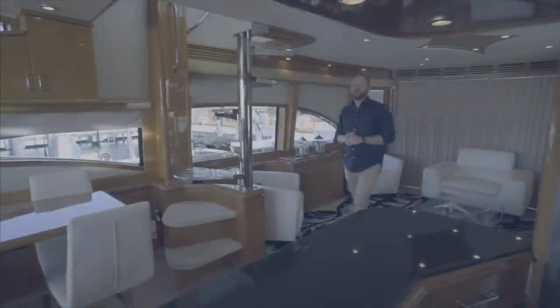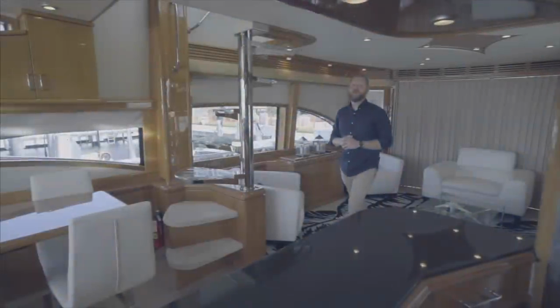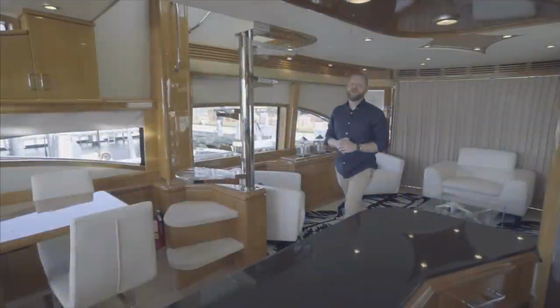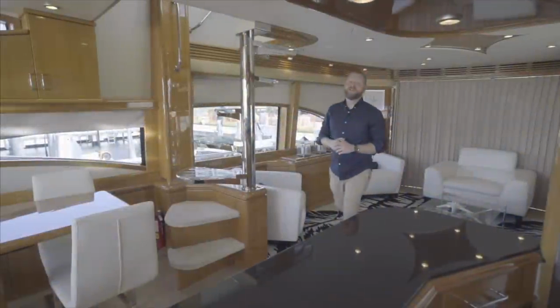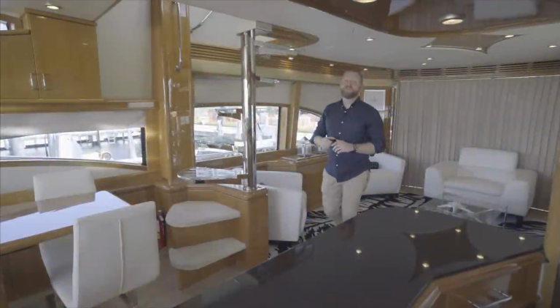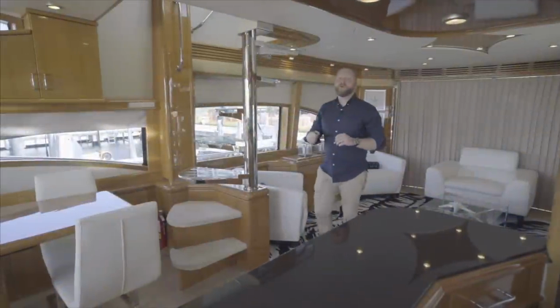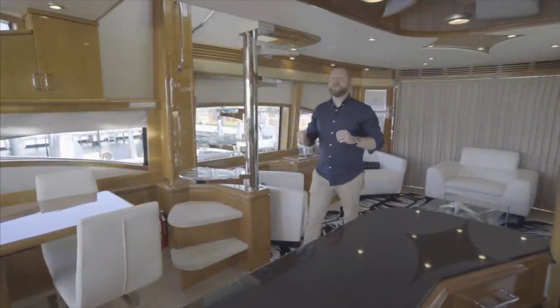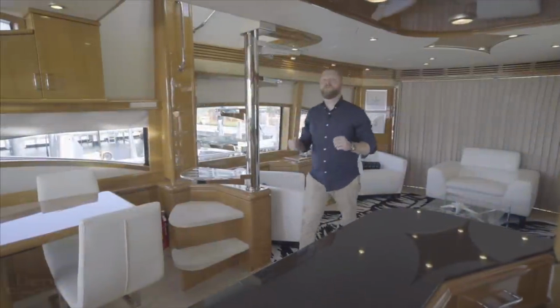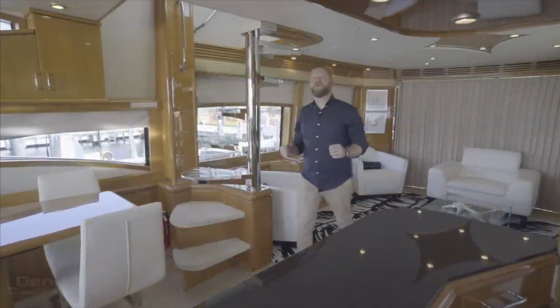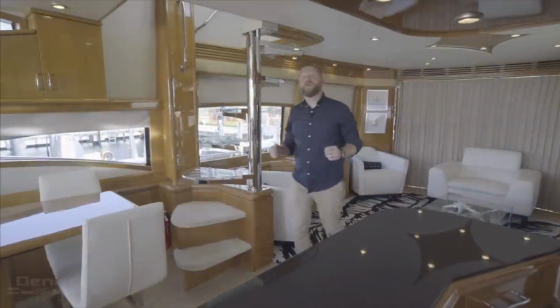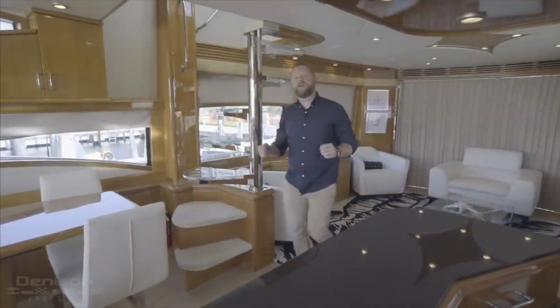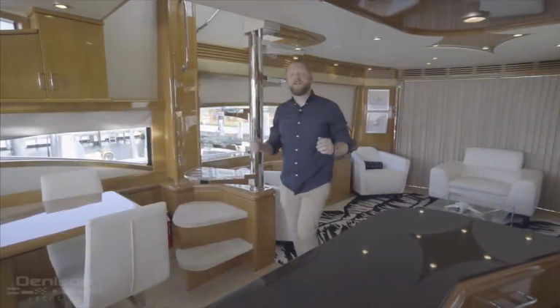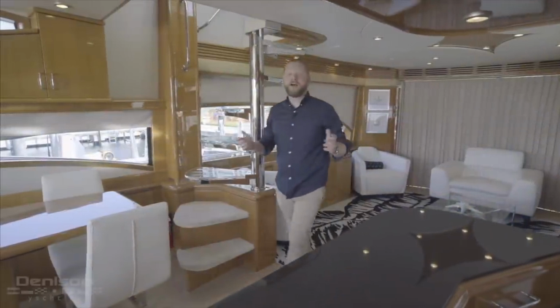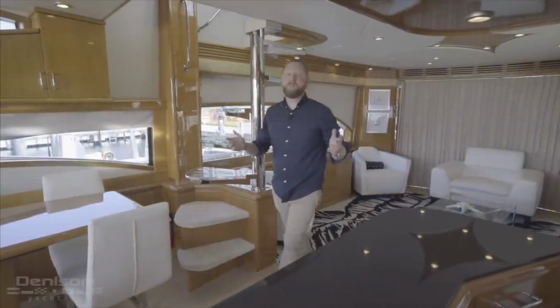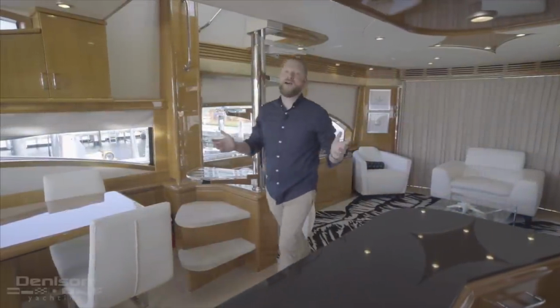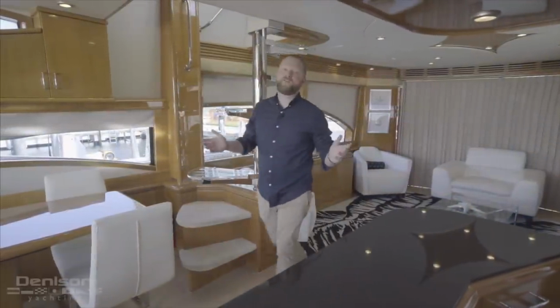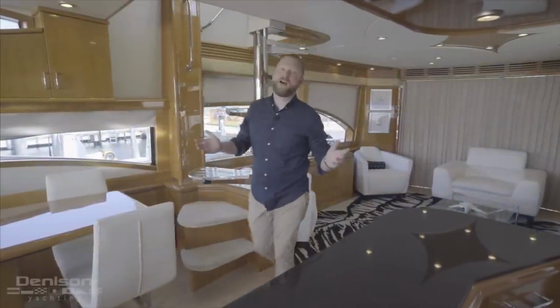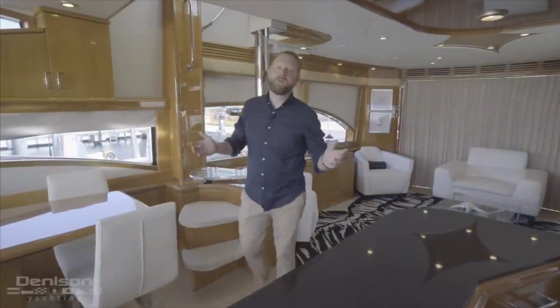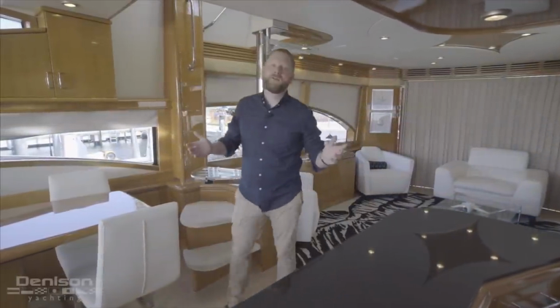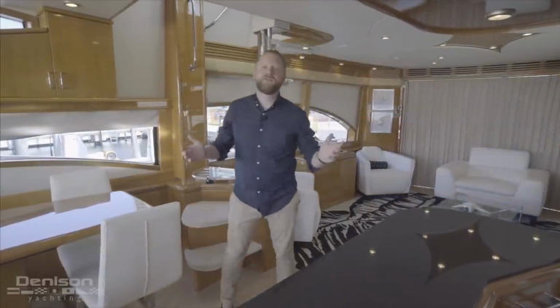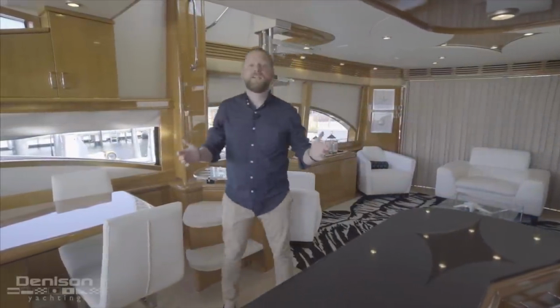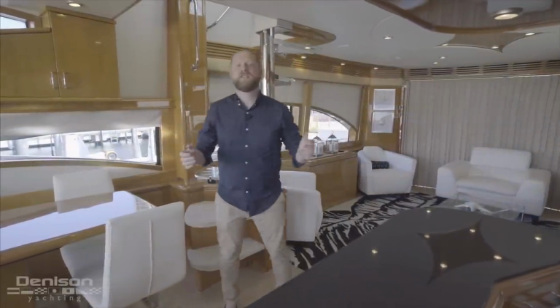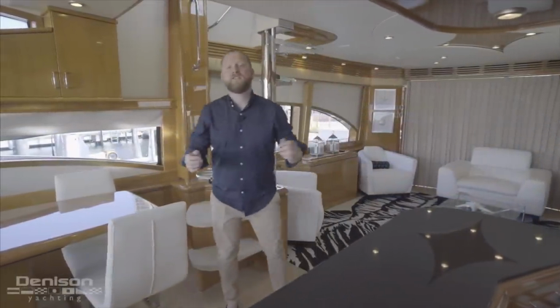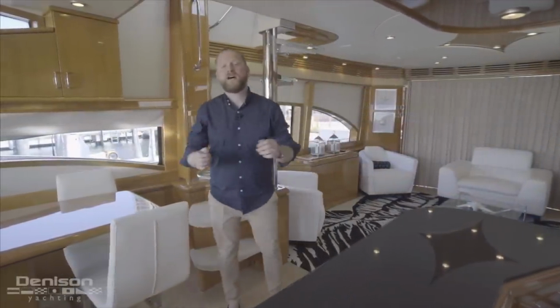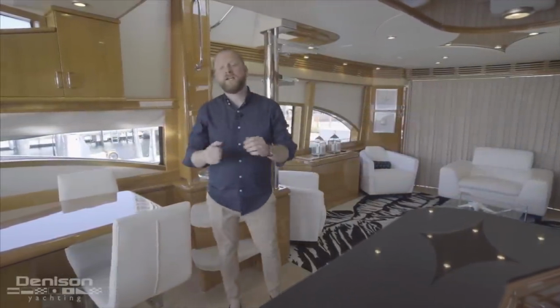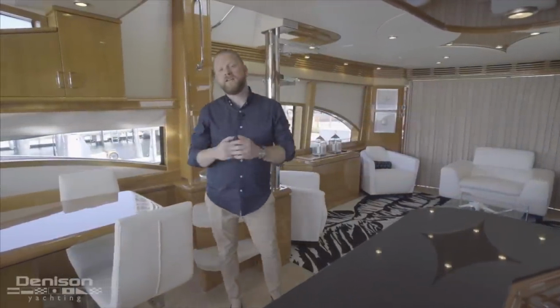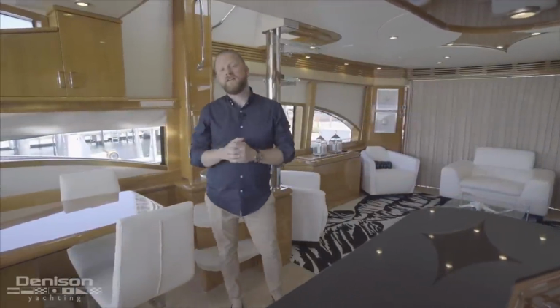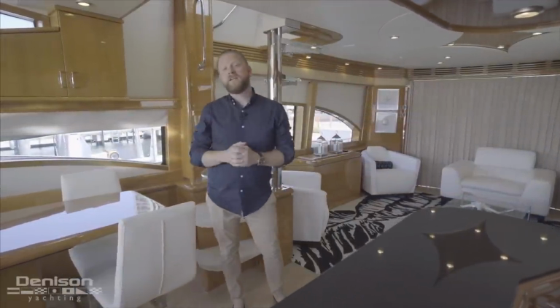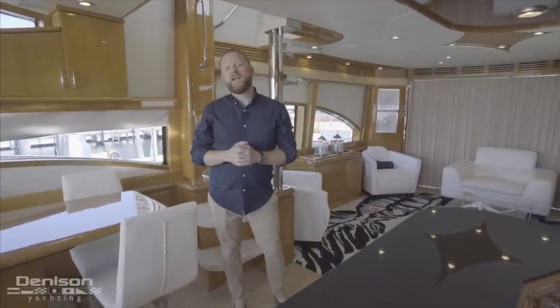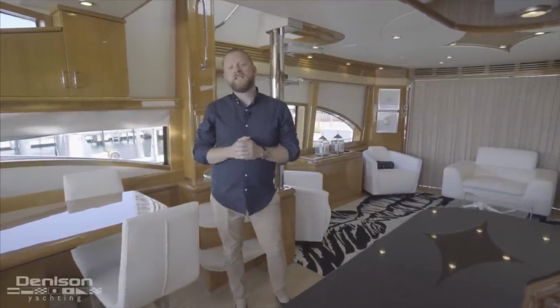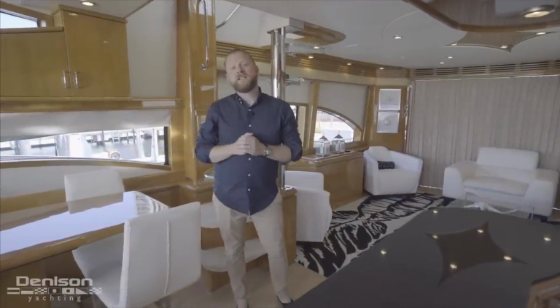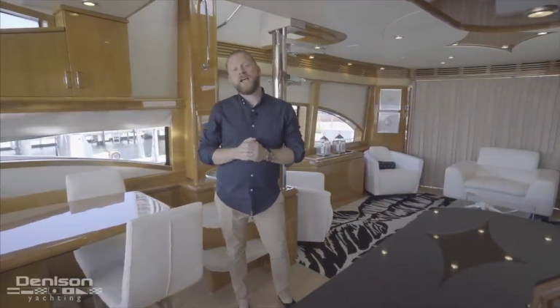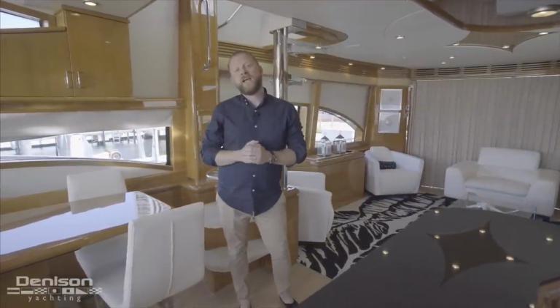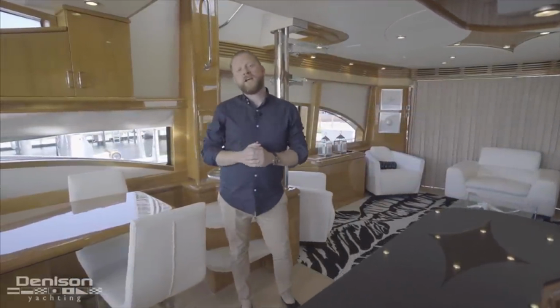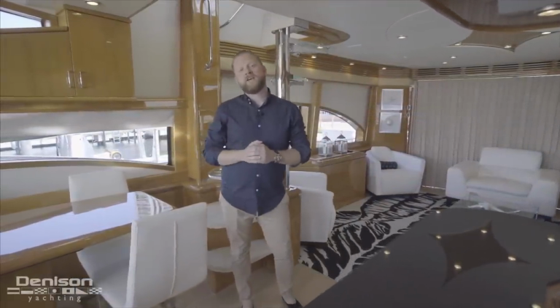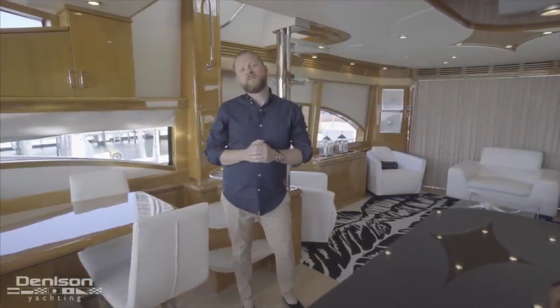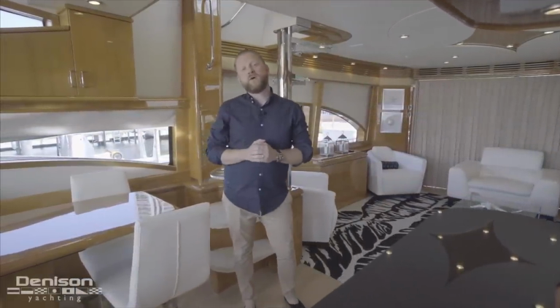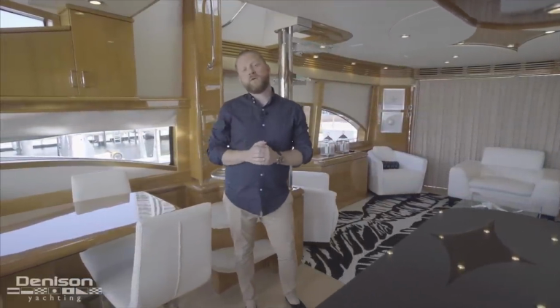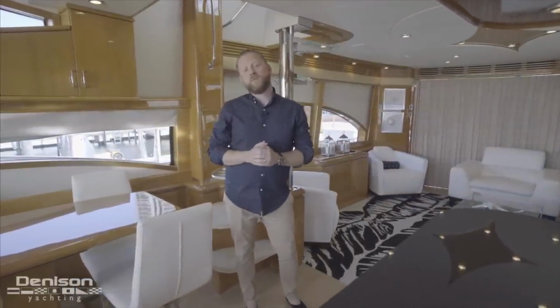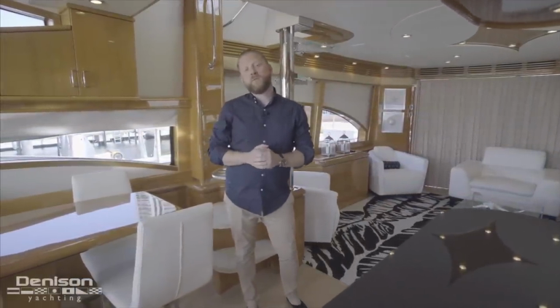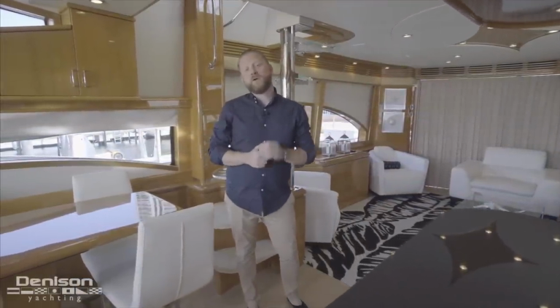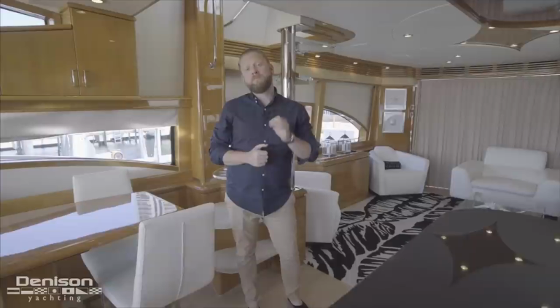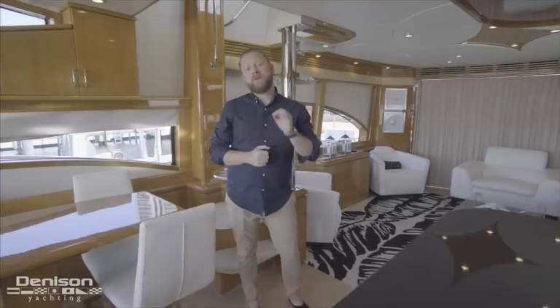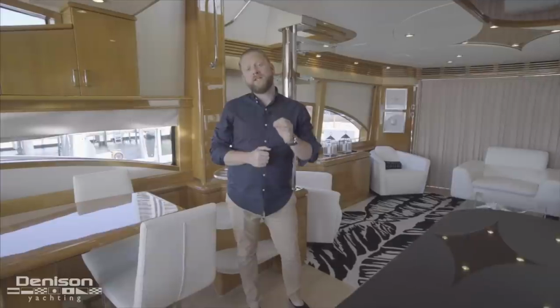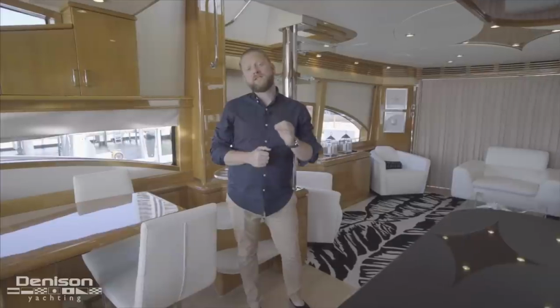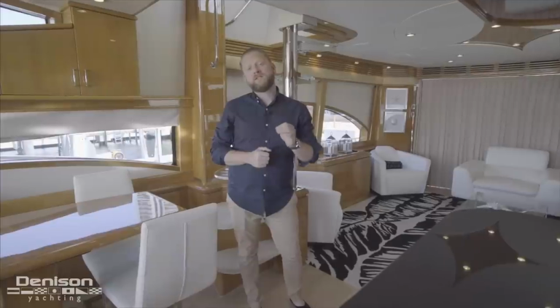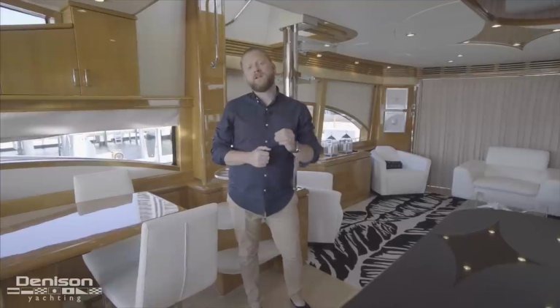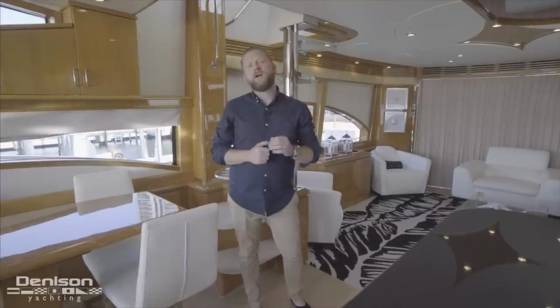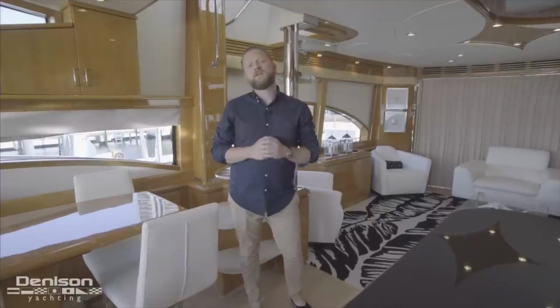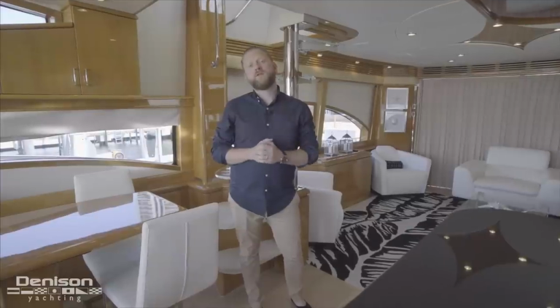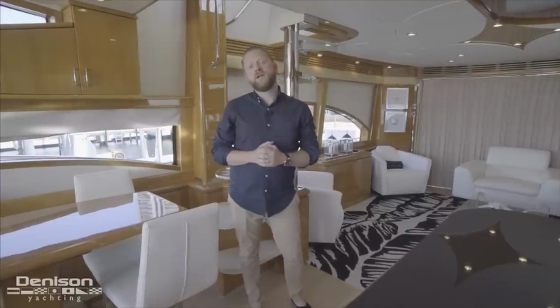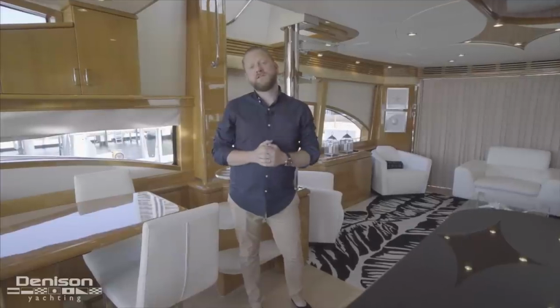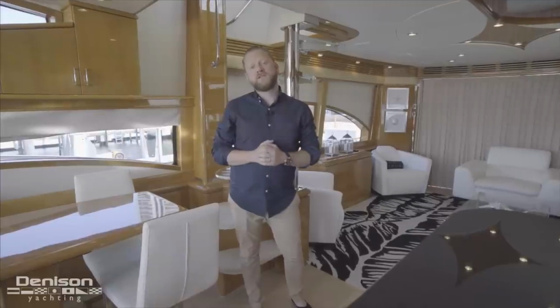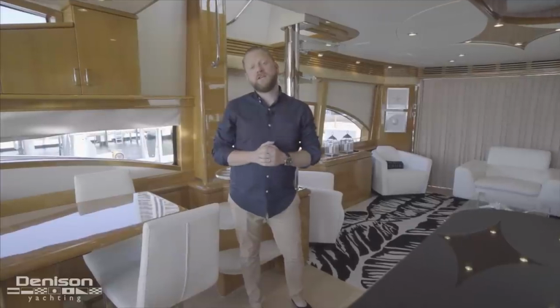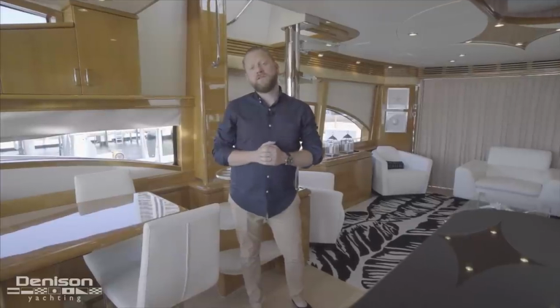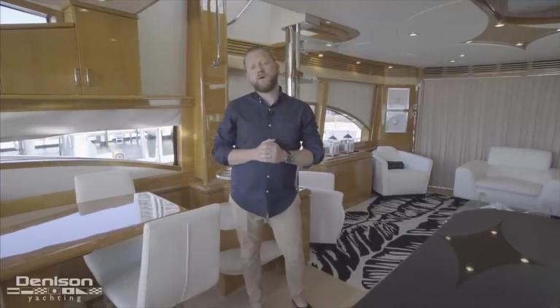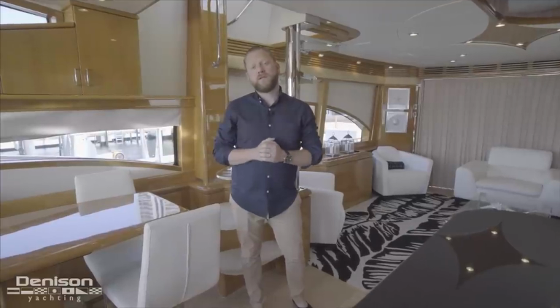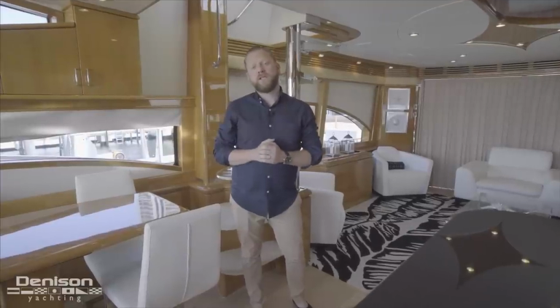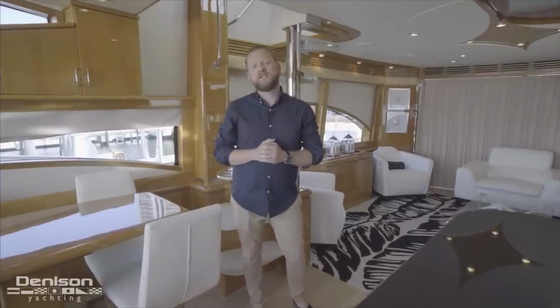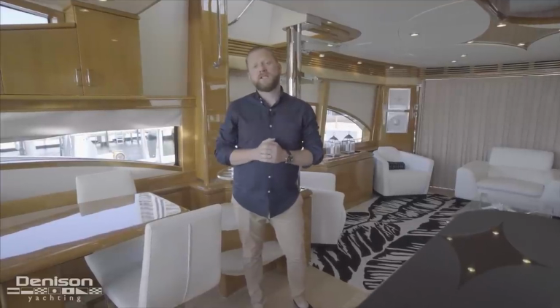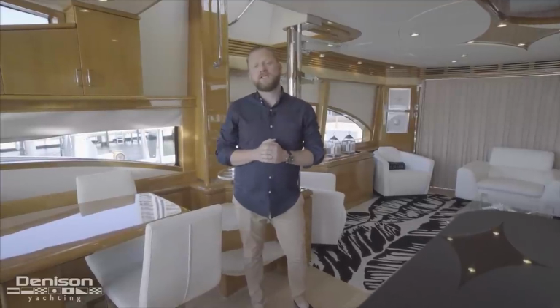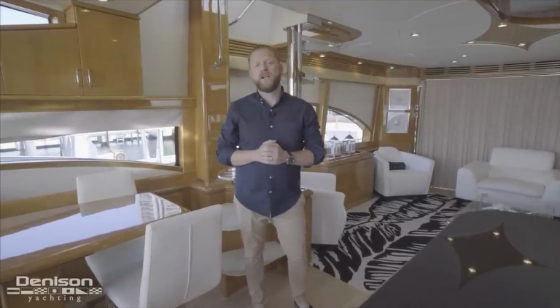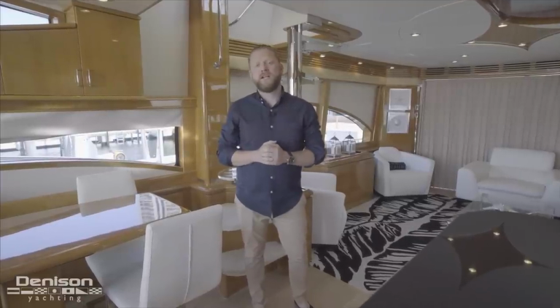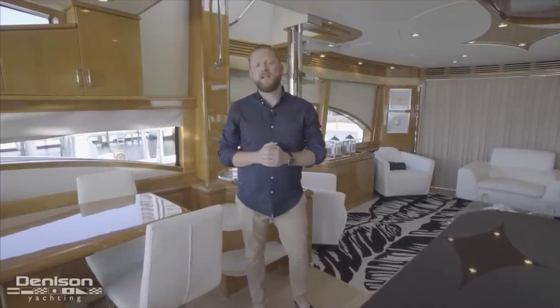Greetings from Miami, Florida. I'm Patrick Hopkins with Denison Yachting, and today I'd like to welcome you aboard Minx, a 2007 Marquis 690.